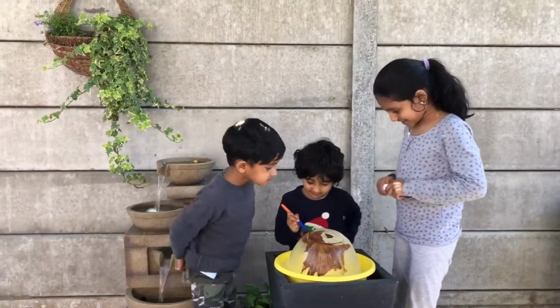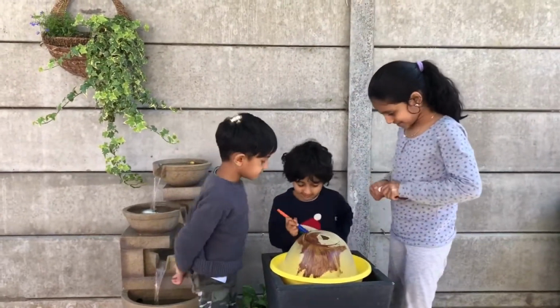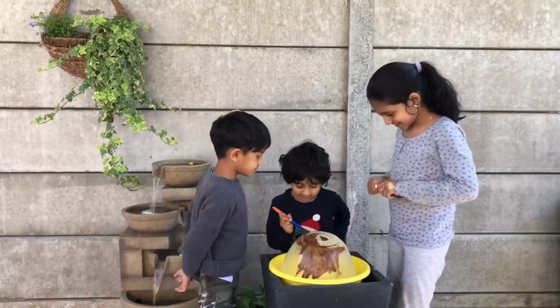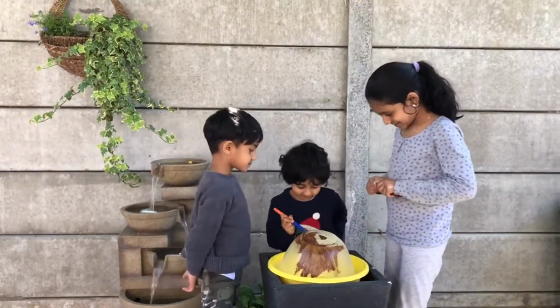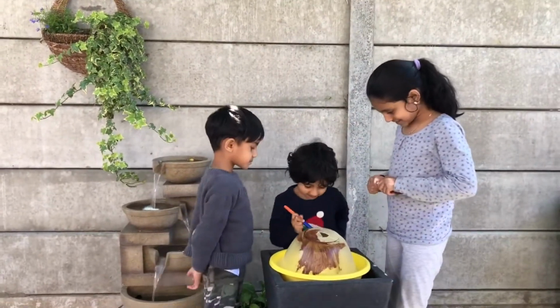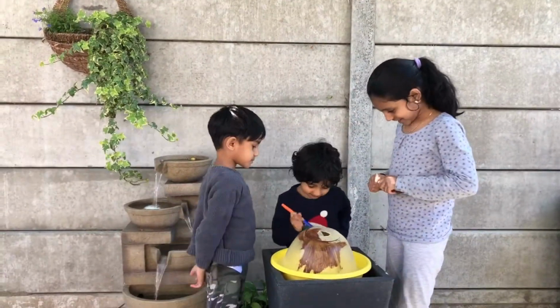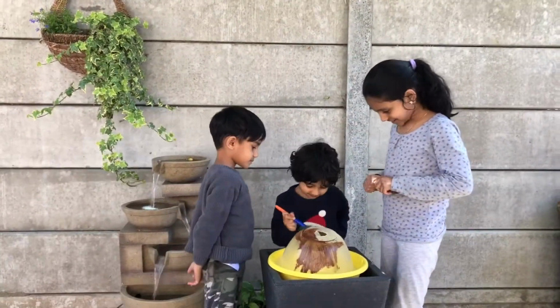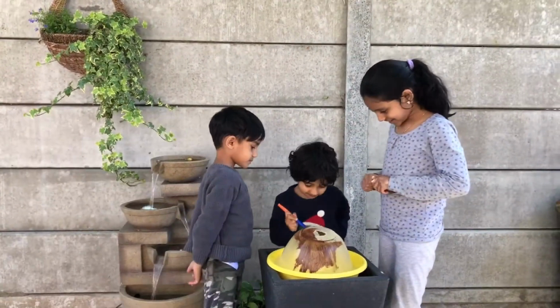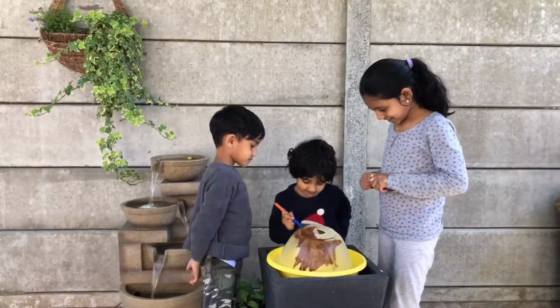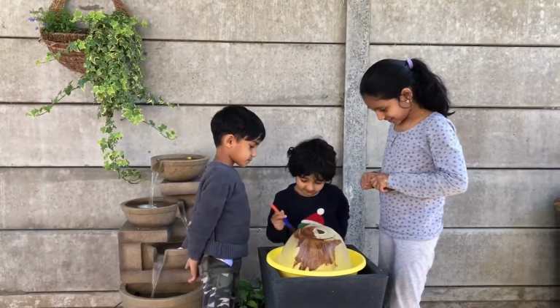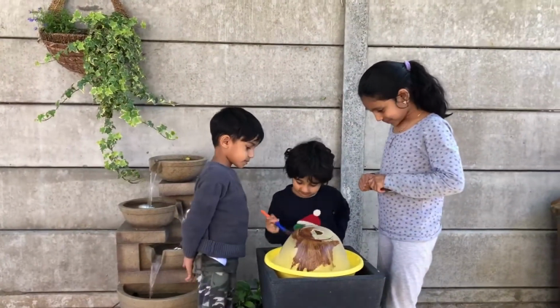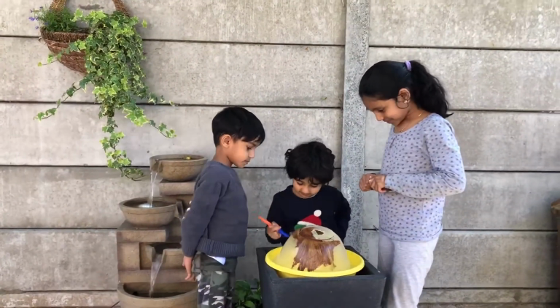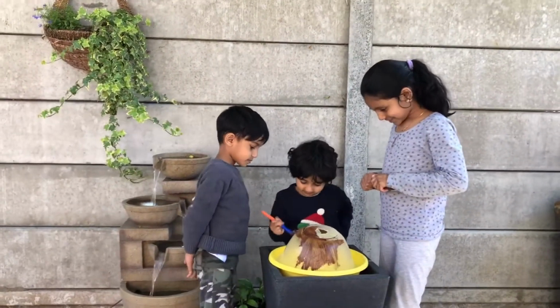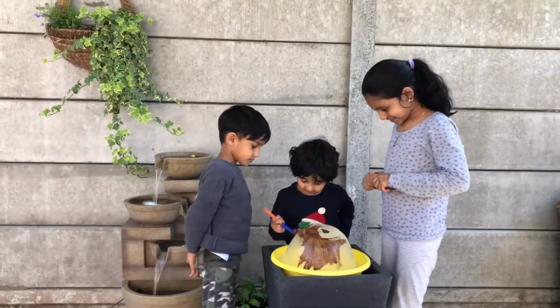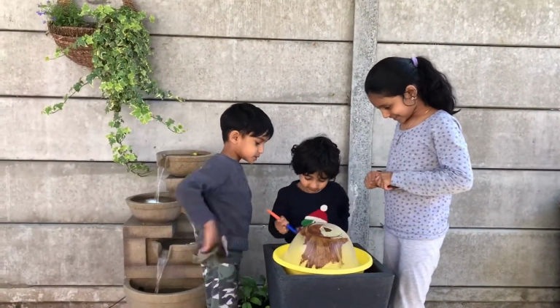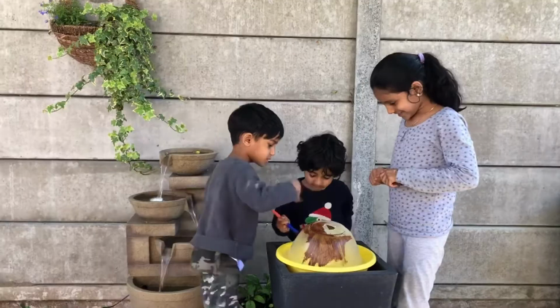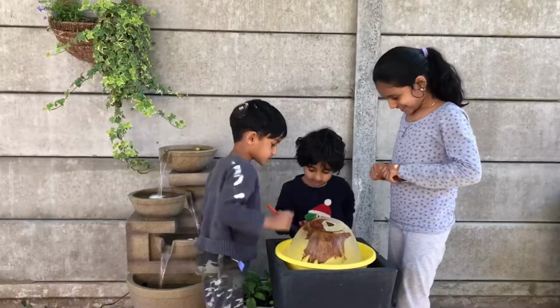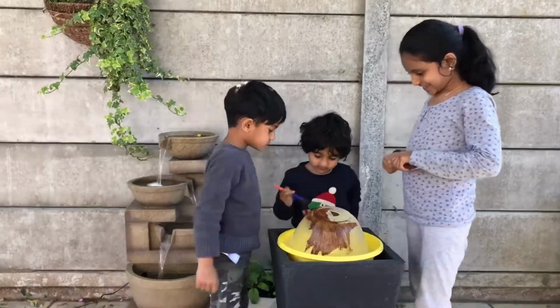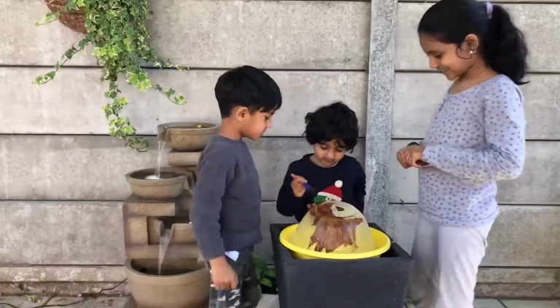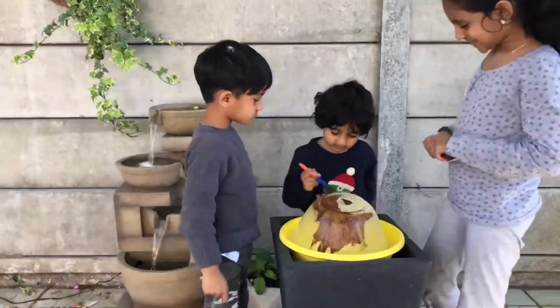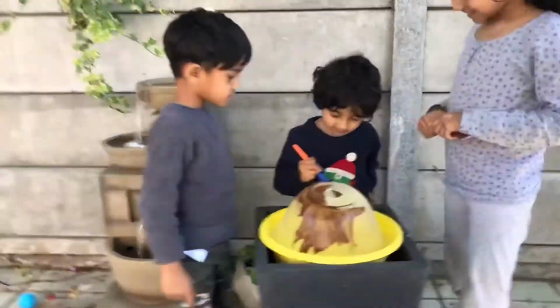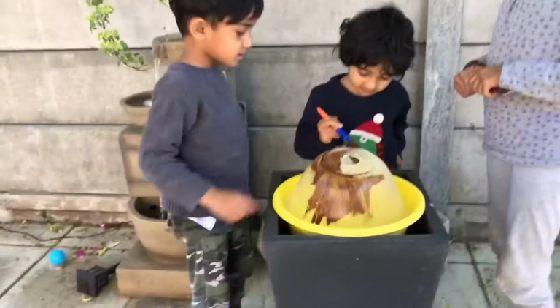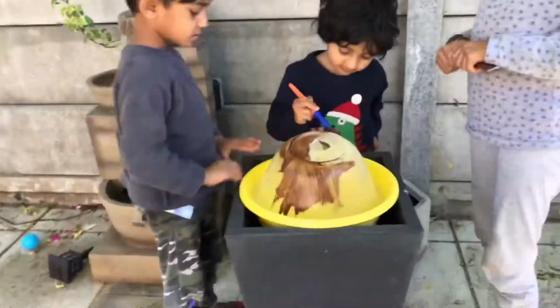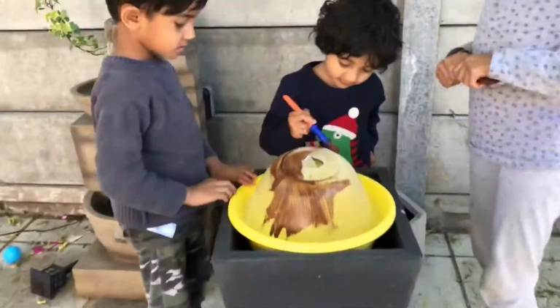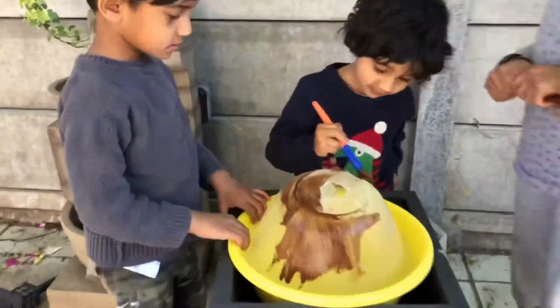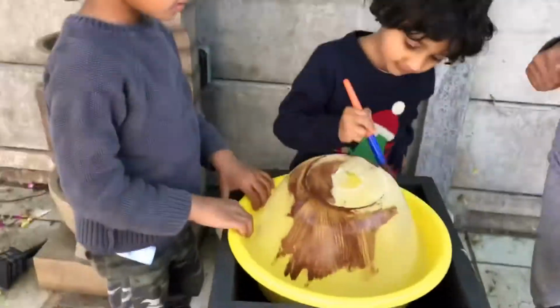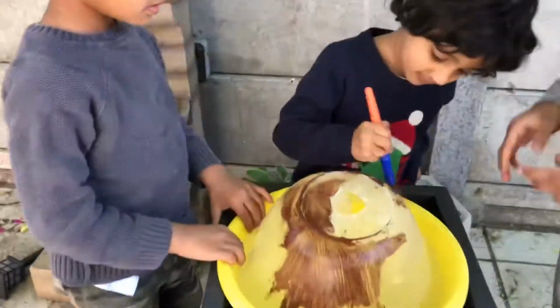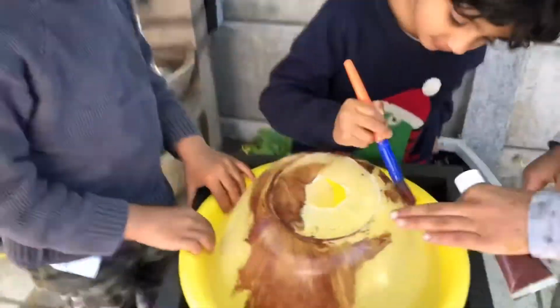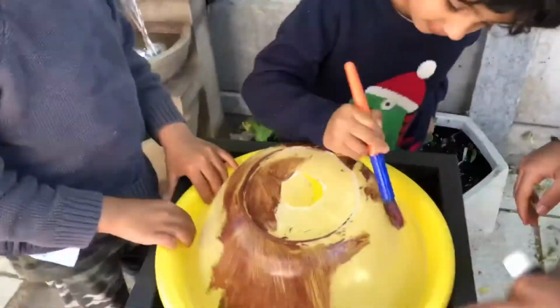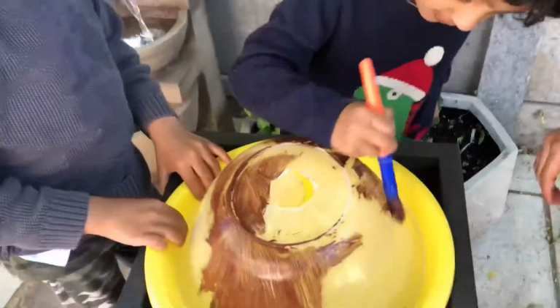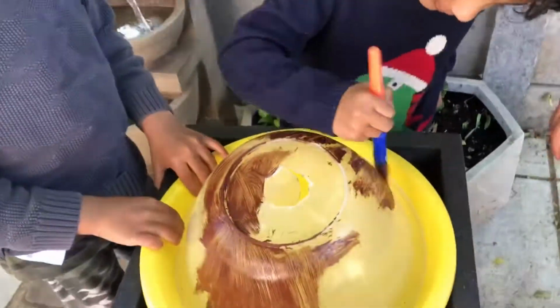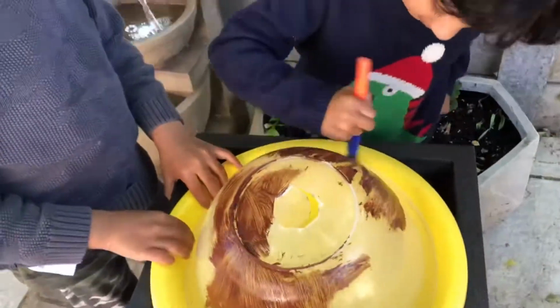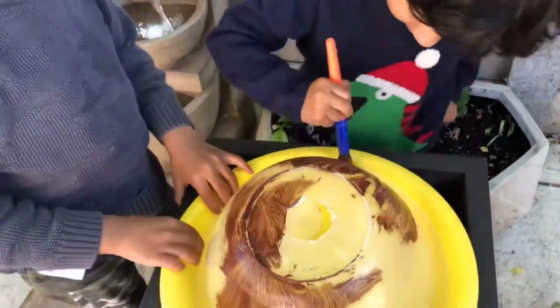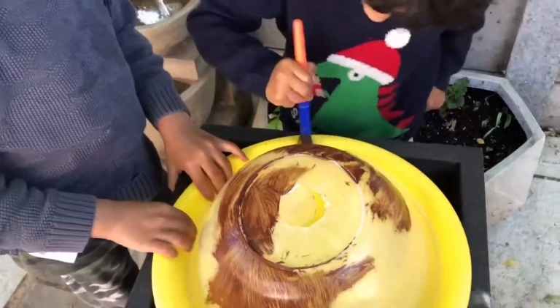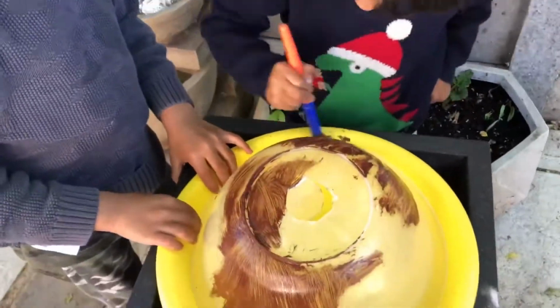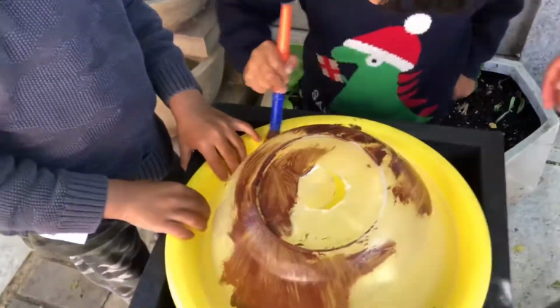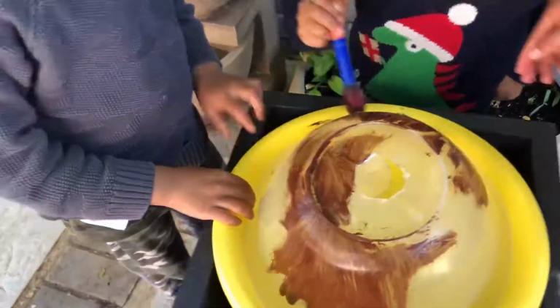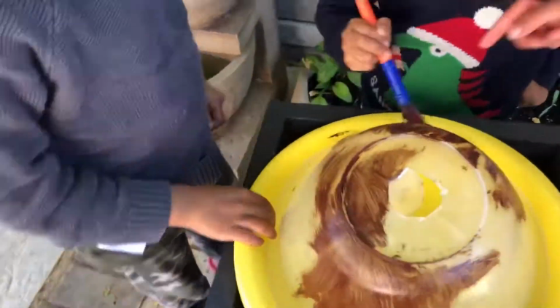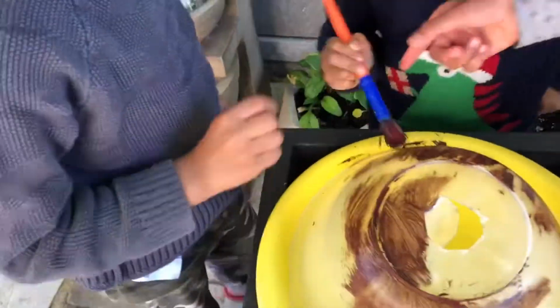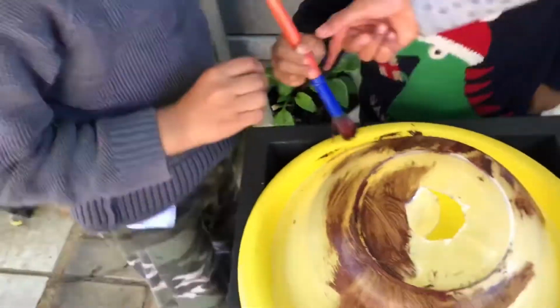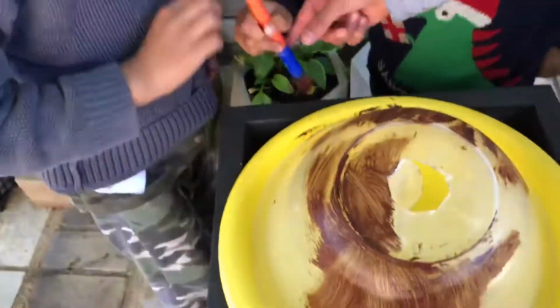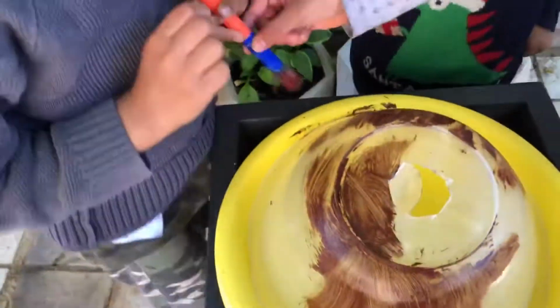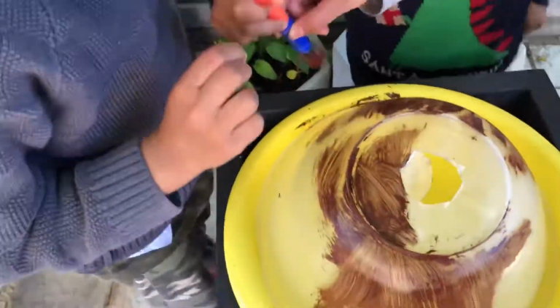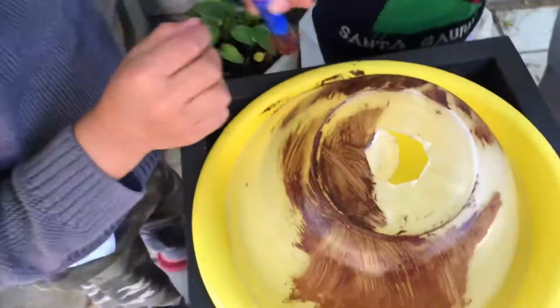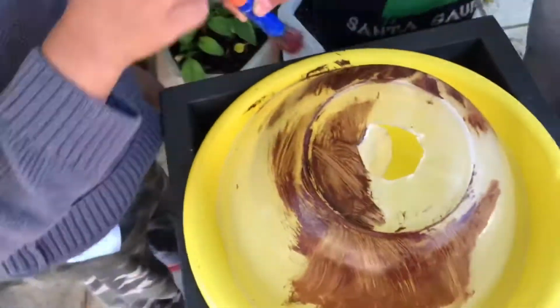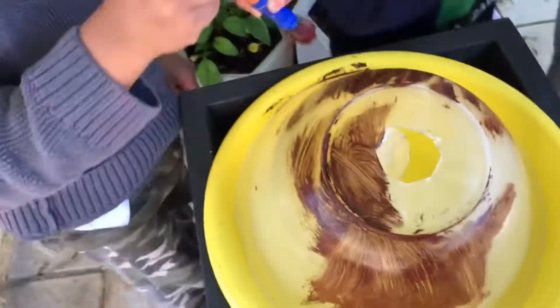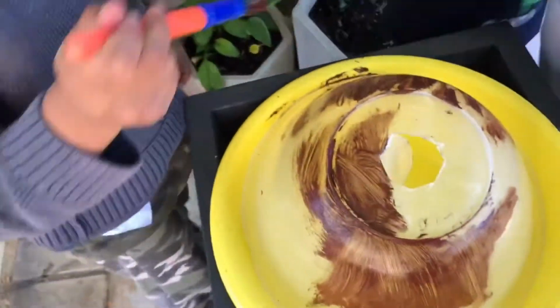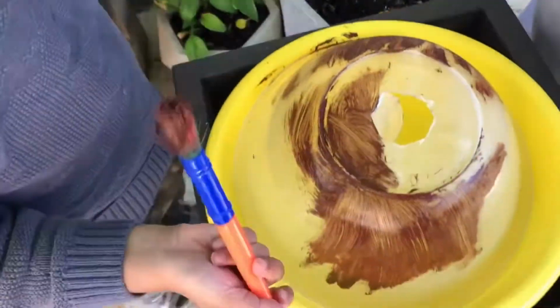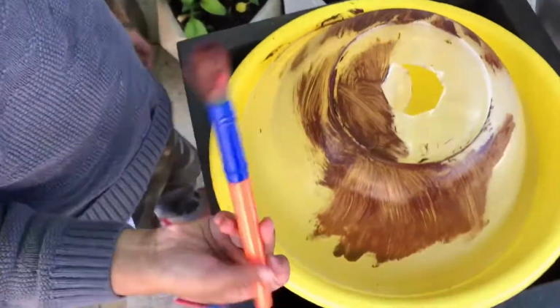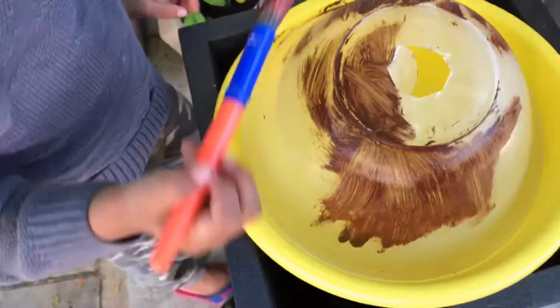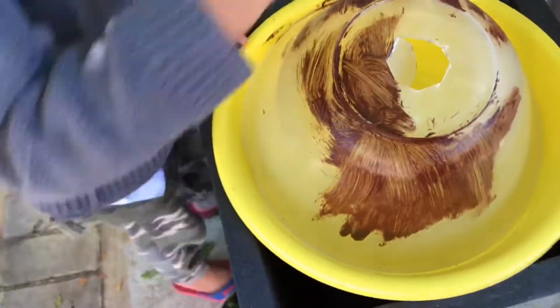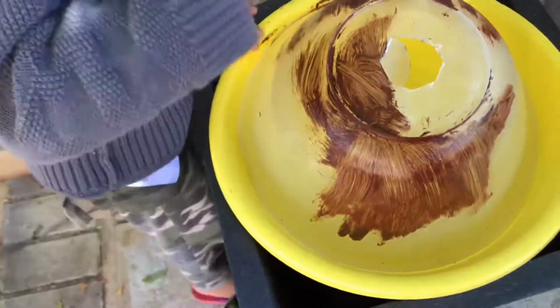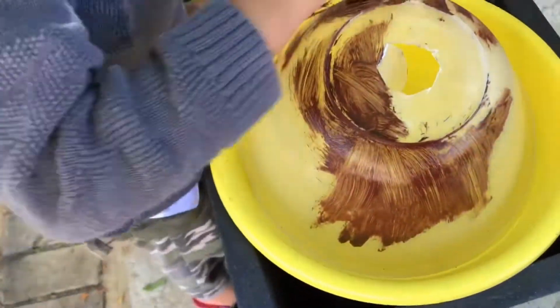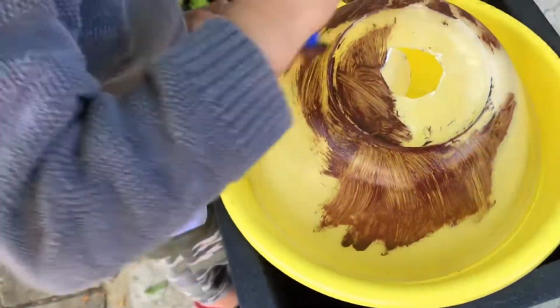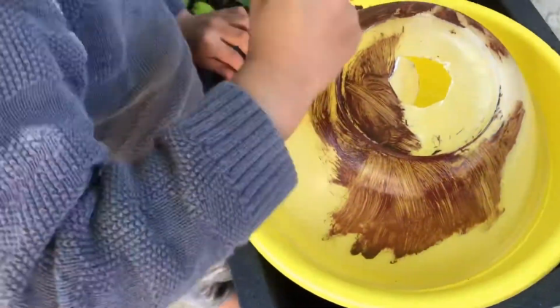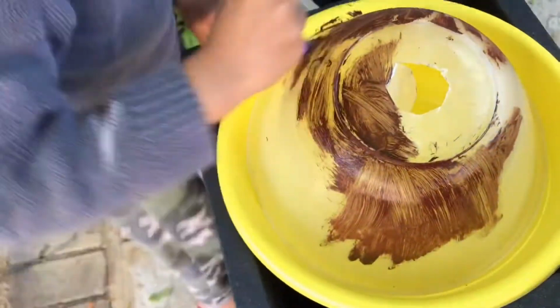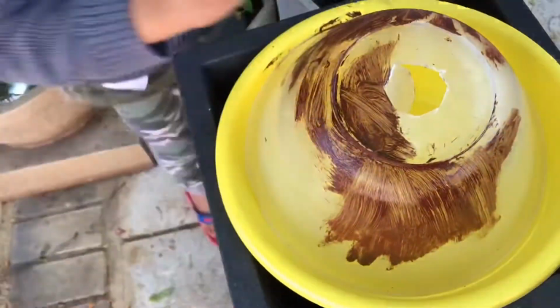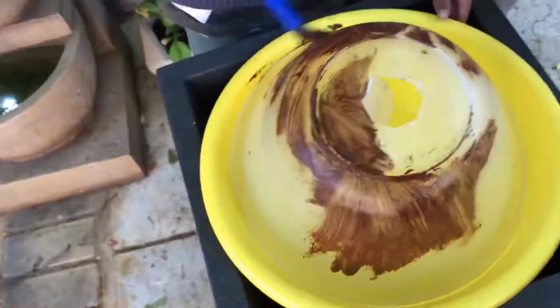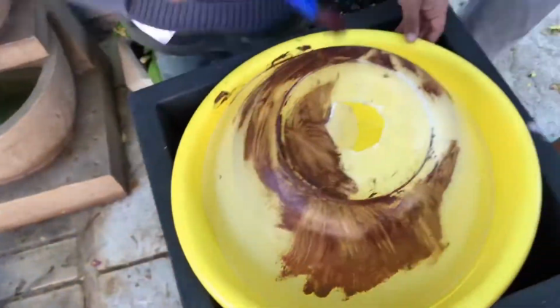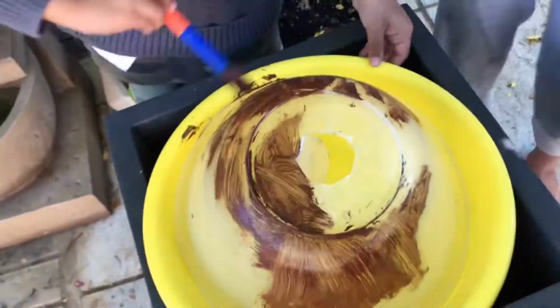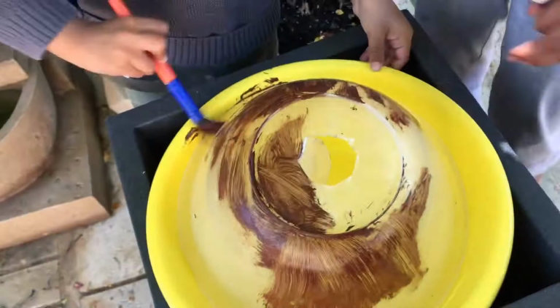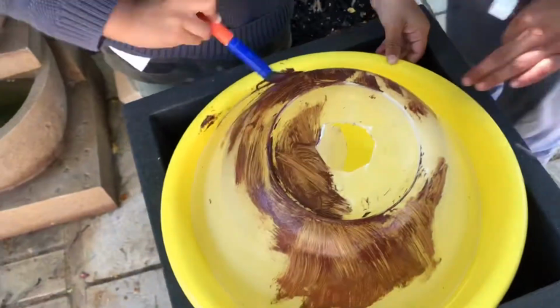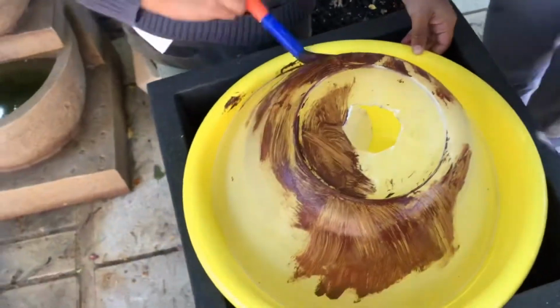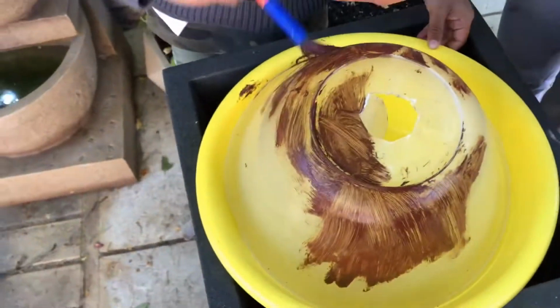We are using another bowl. Under our bowl we are painting one so it doesn't make a mess.